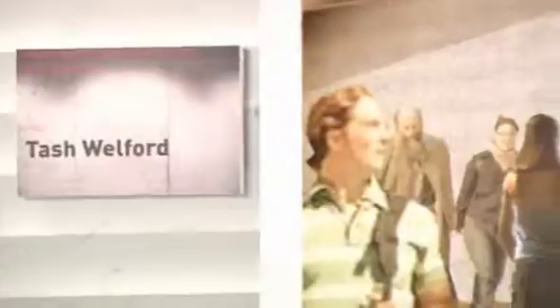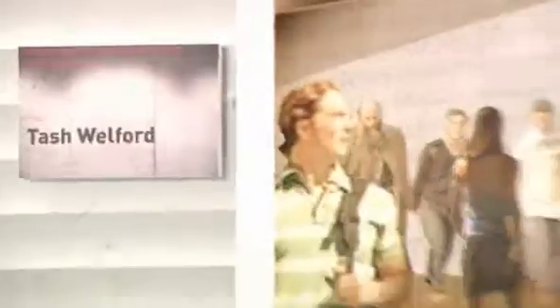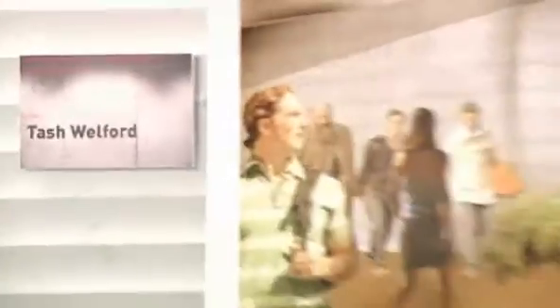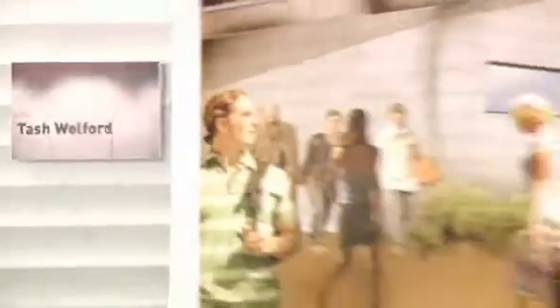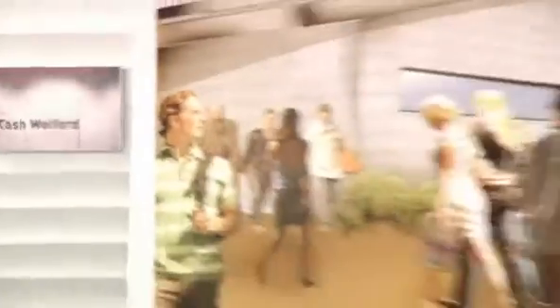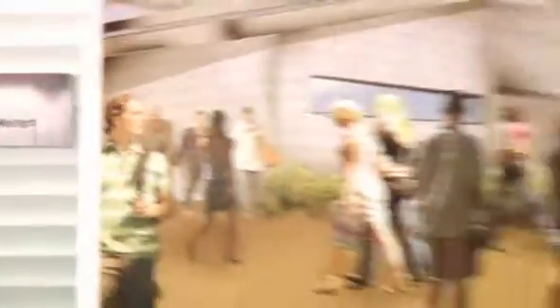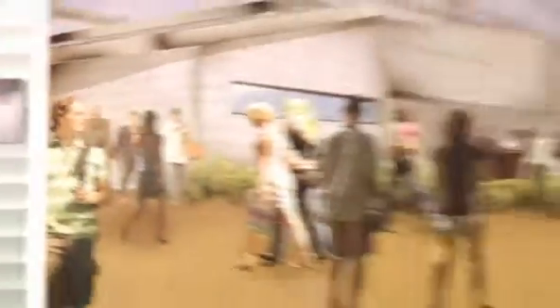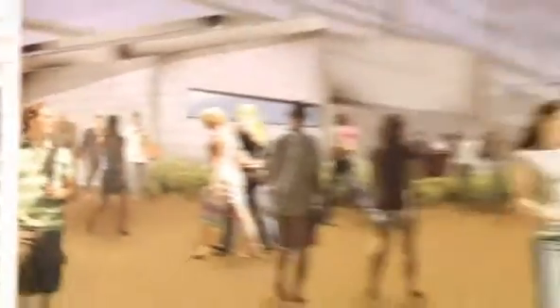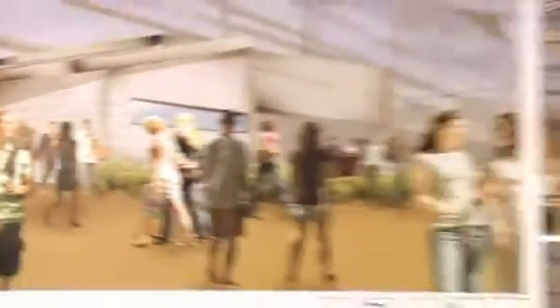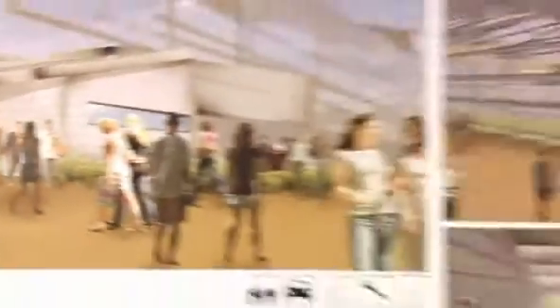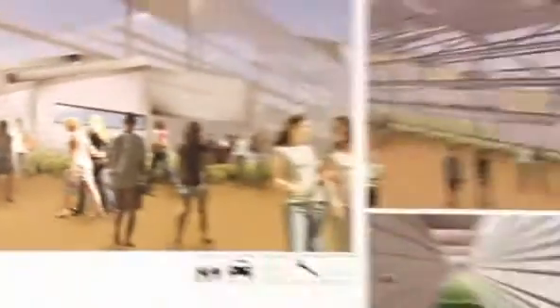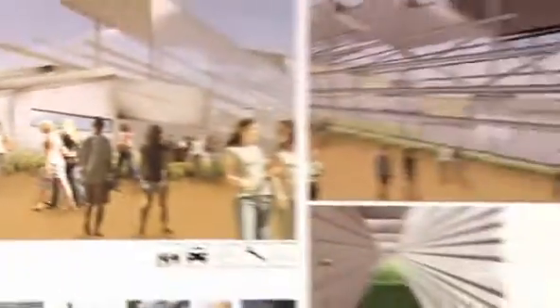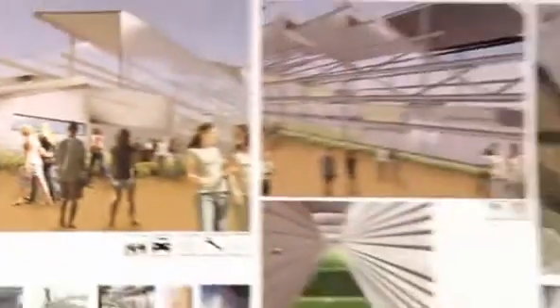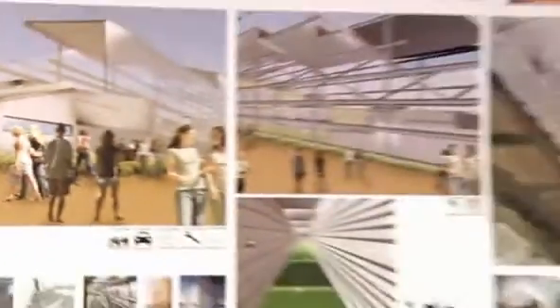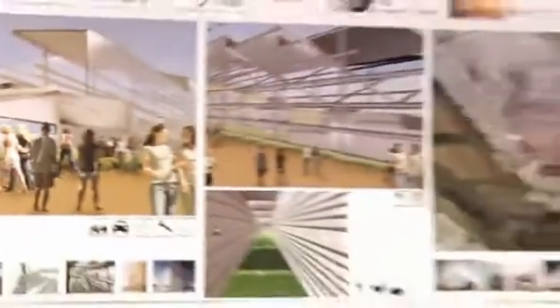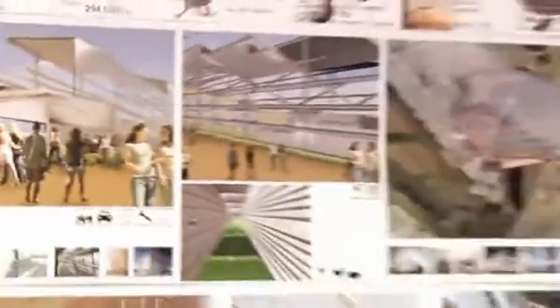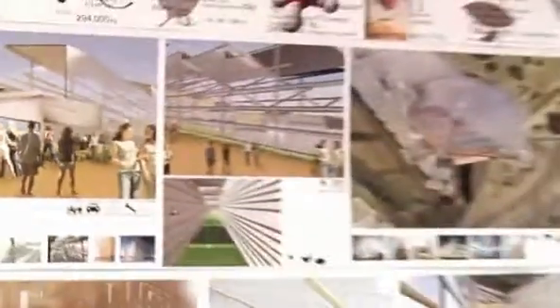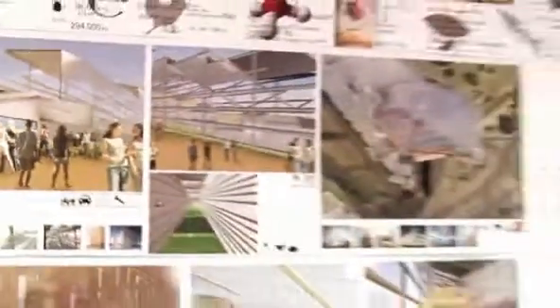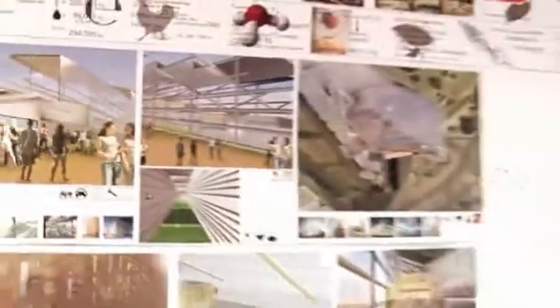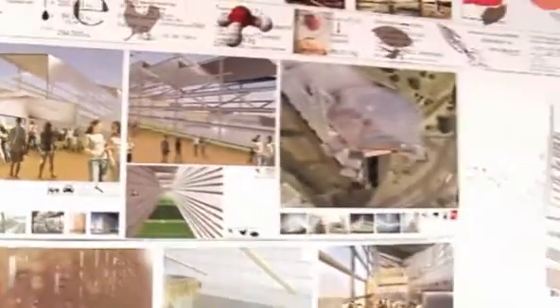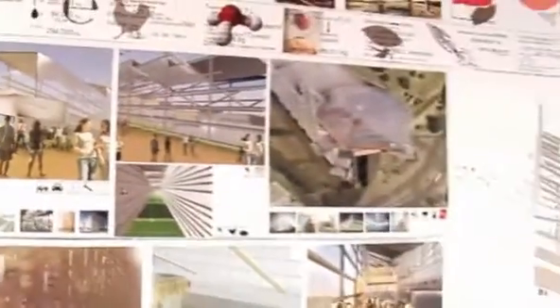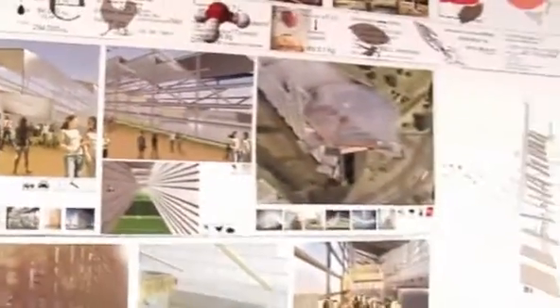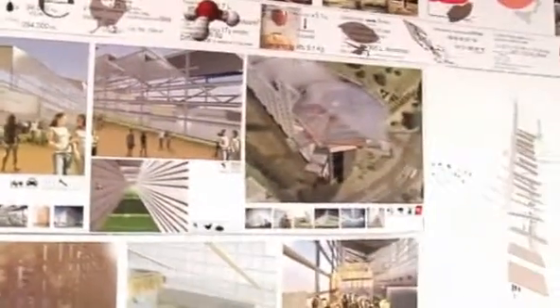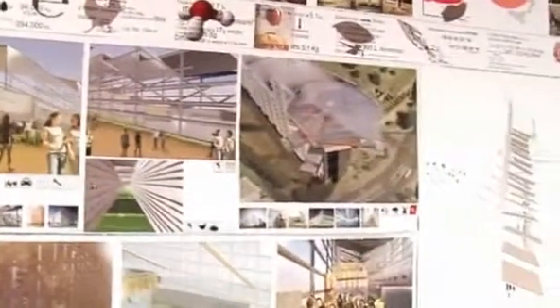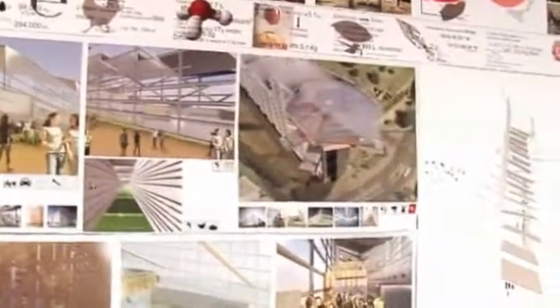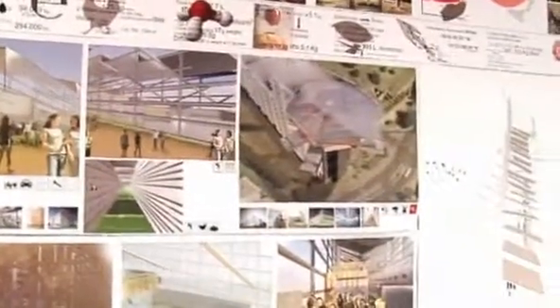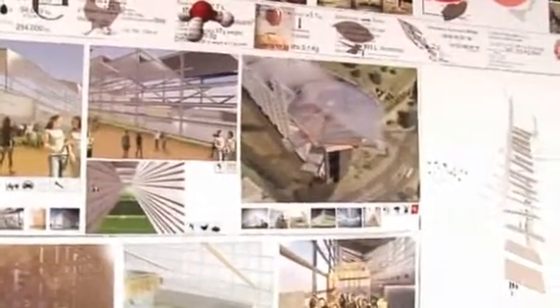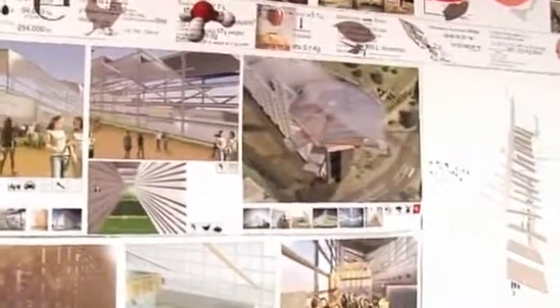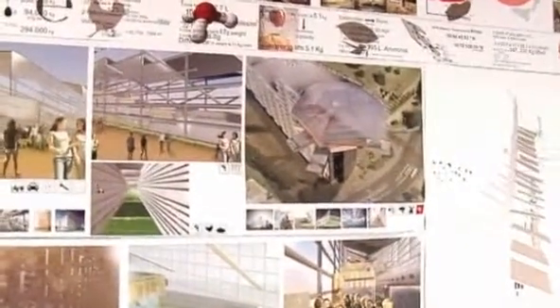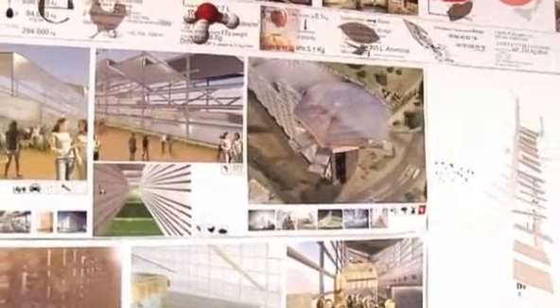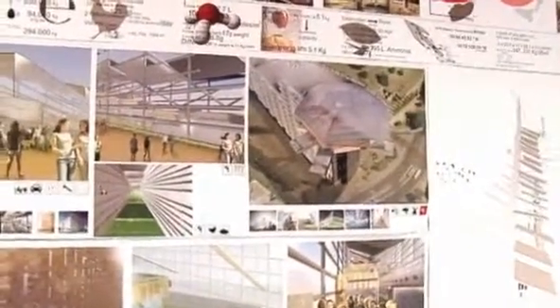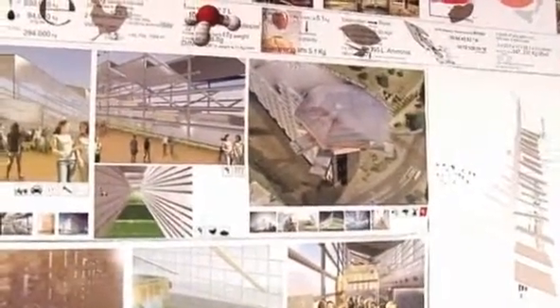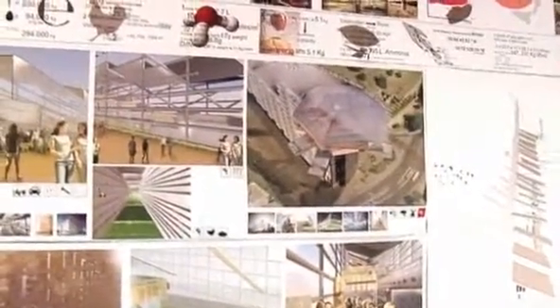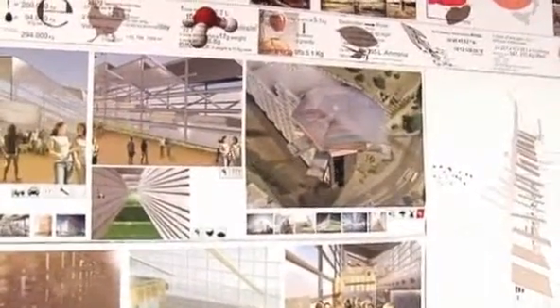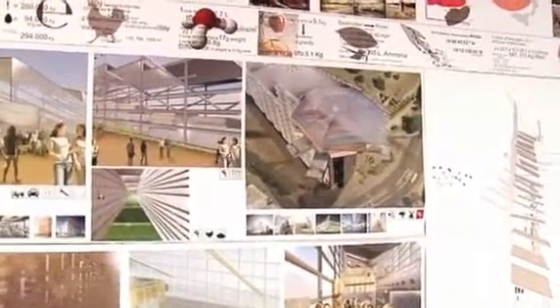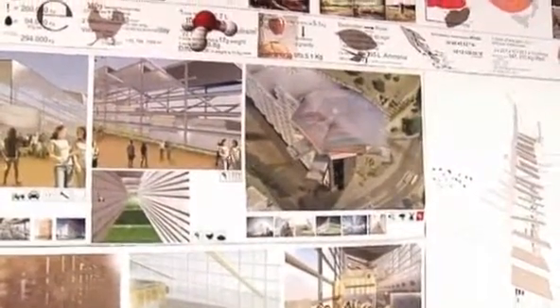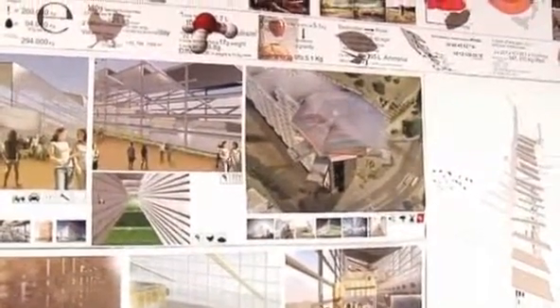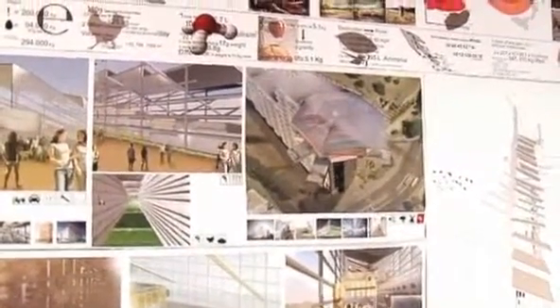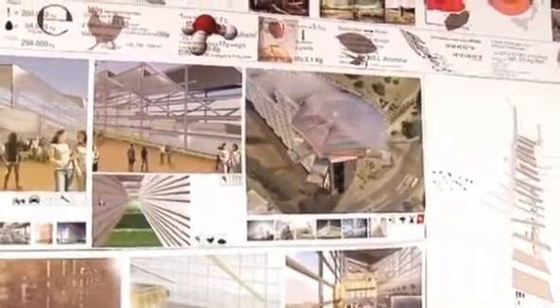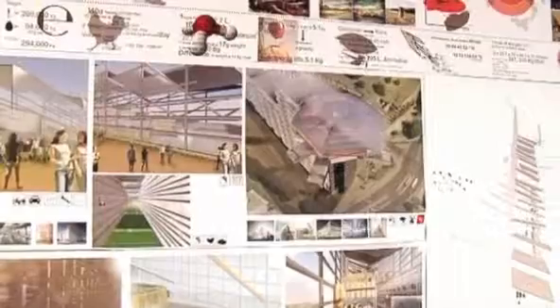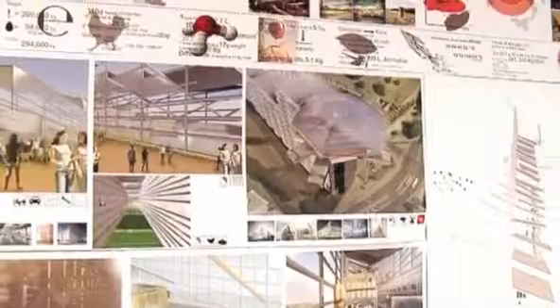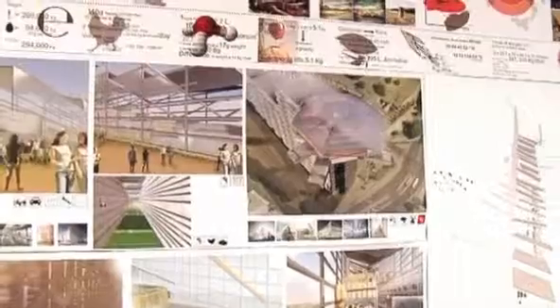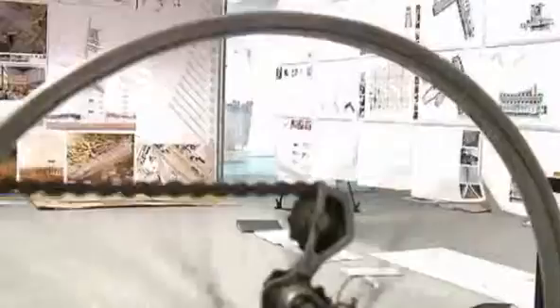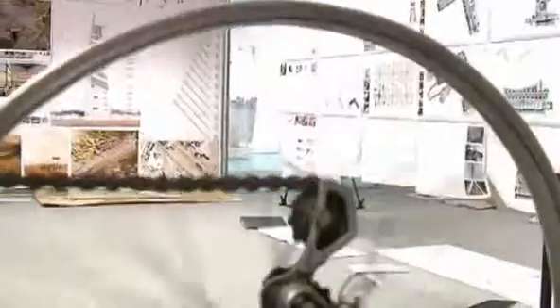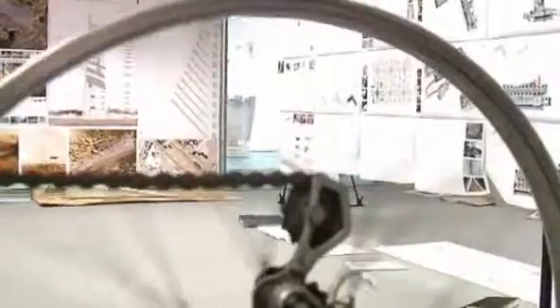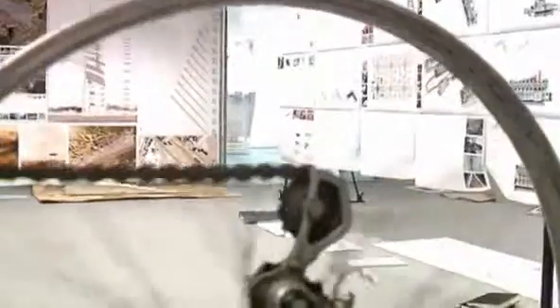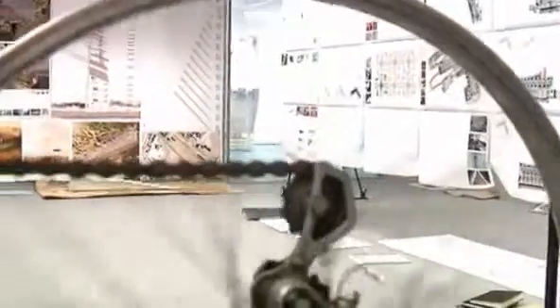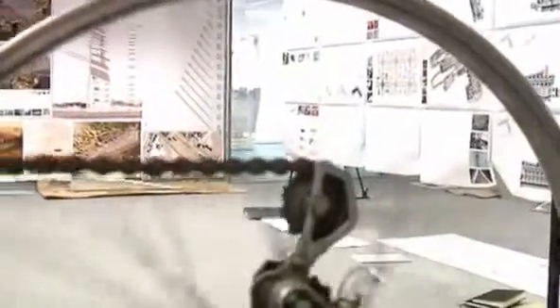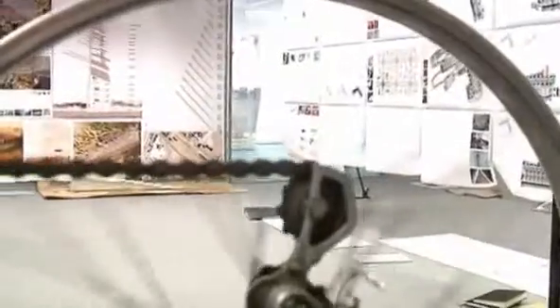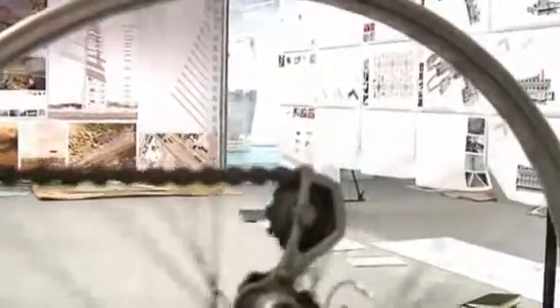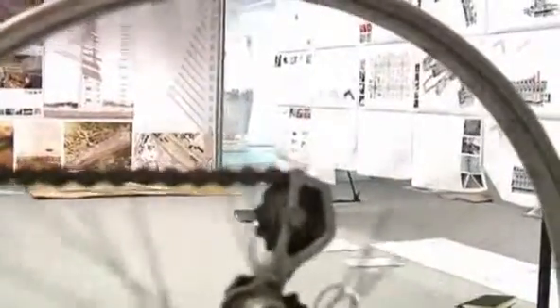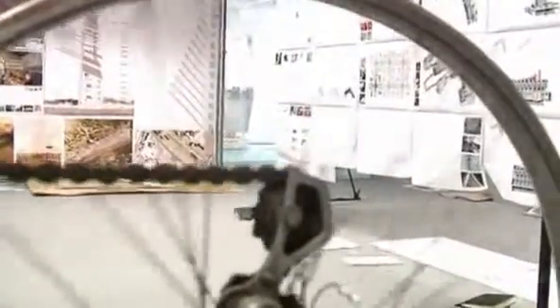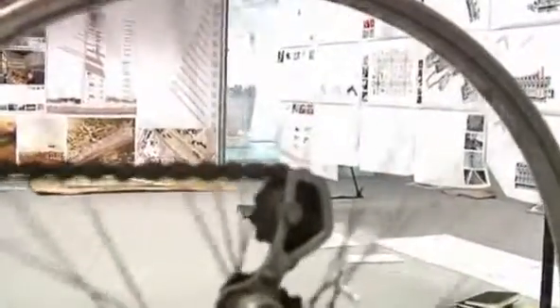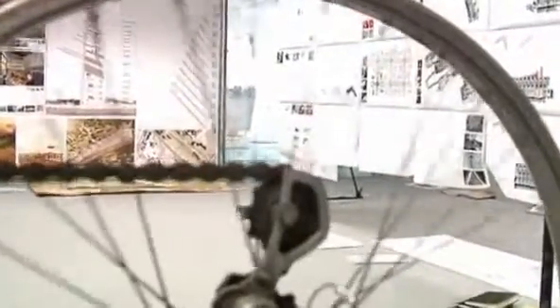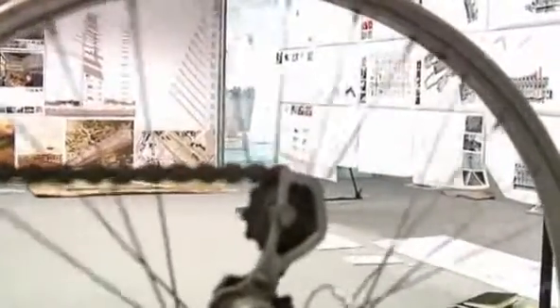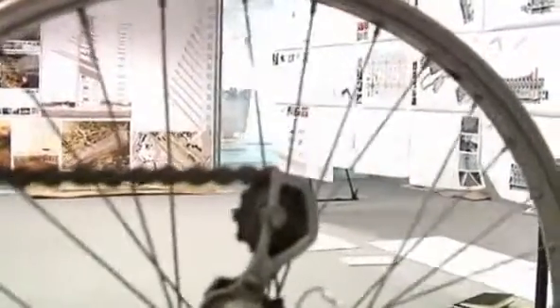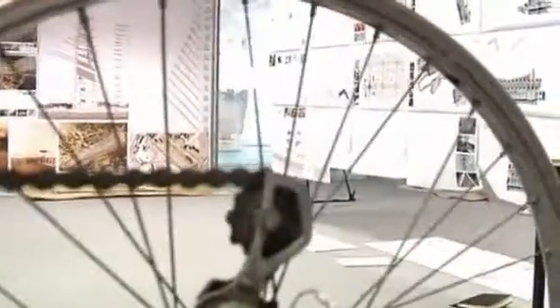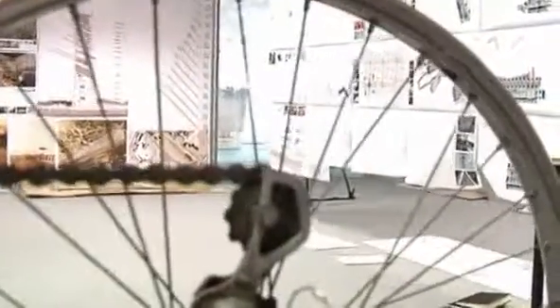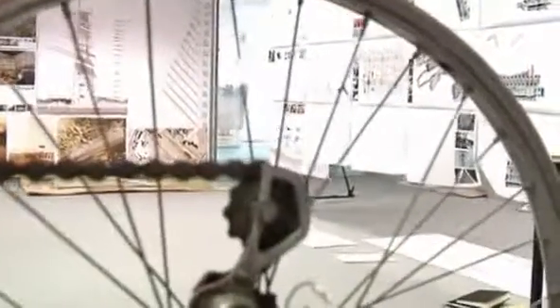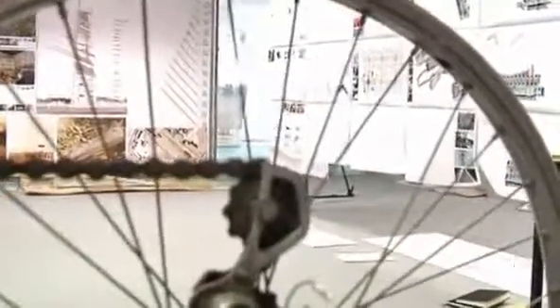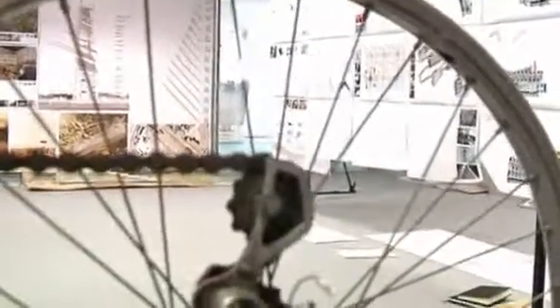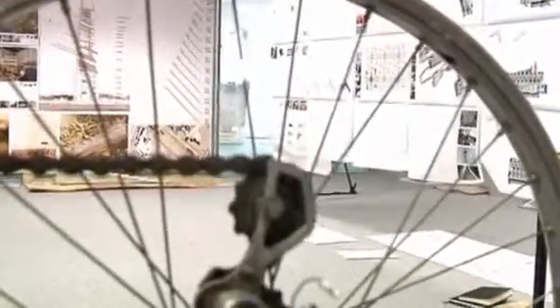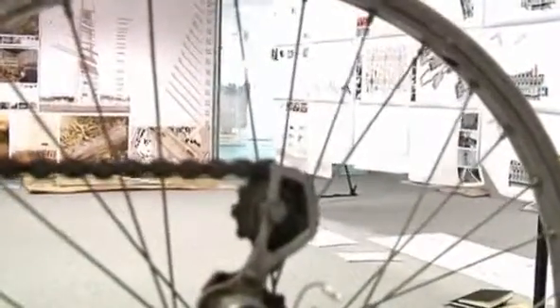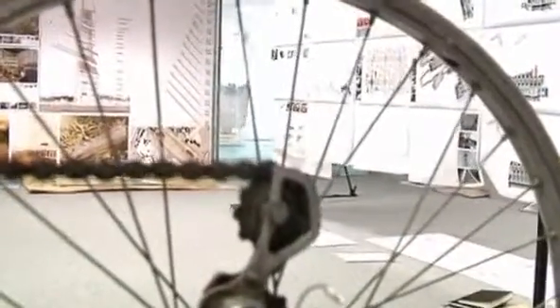At this moment, the work that's on display is the final Masters year work. So it's our thesis project that we've been working on throughout the year.